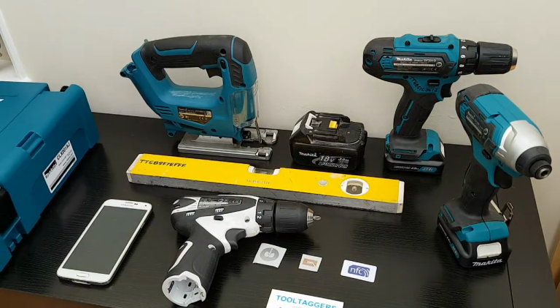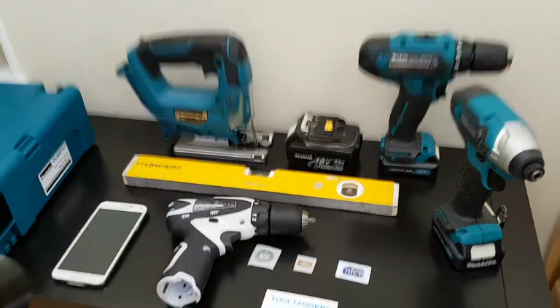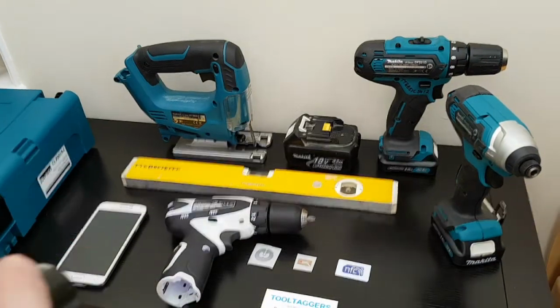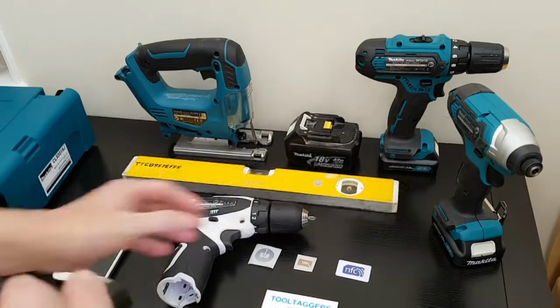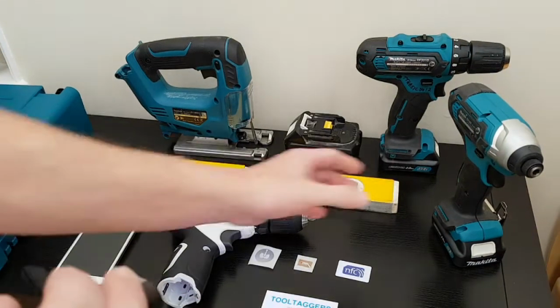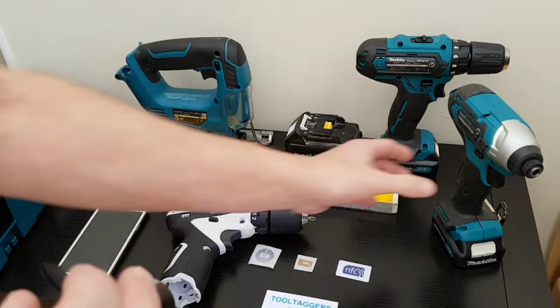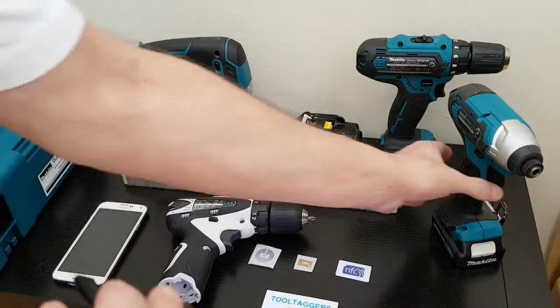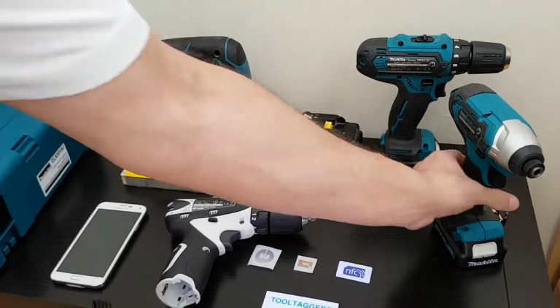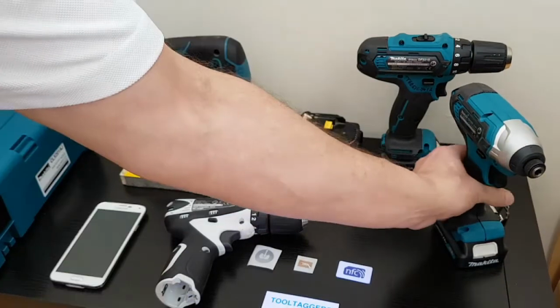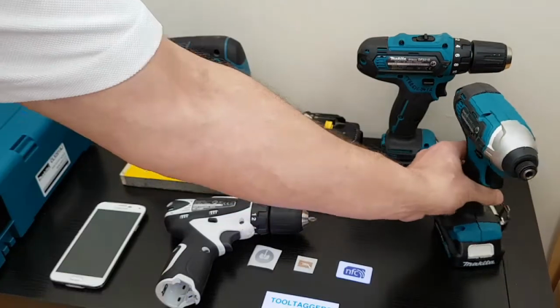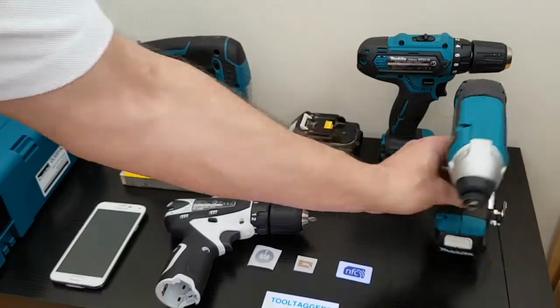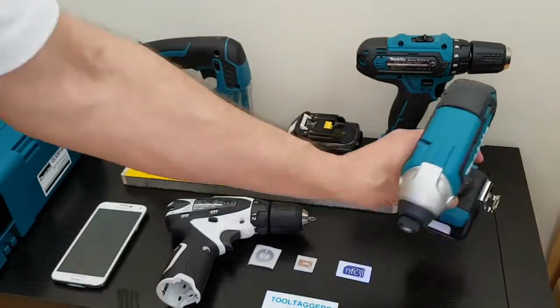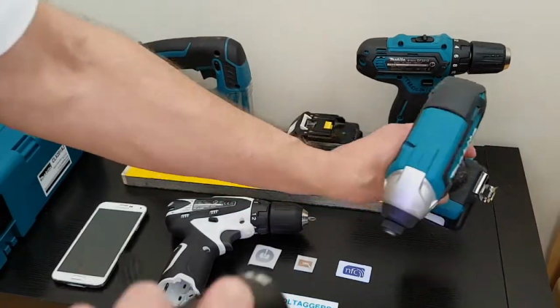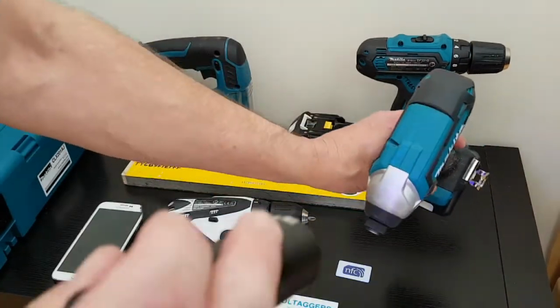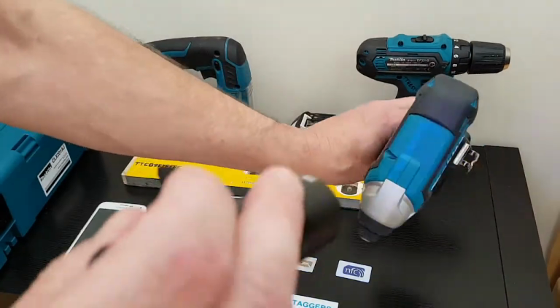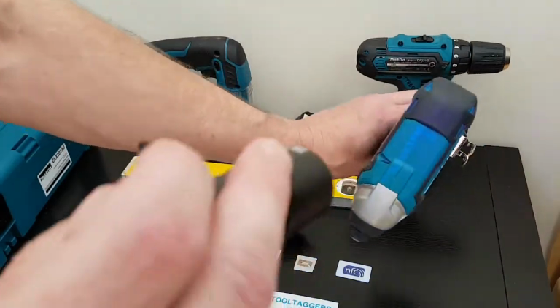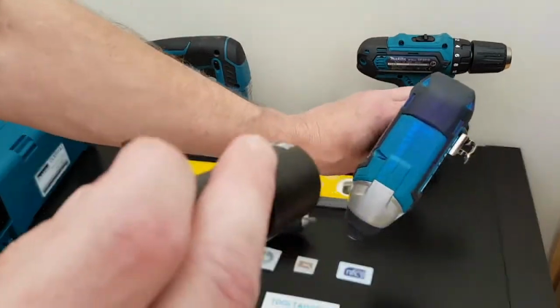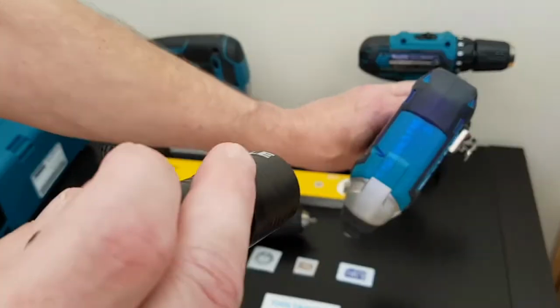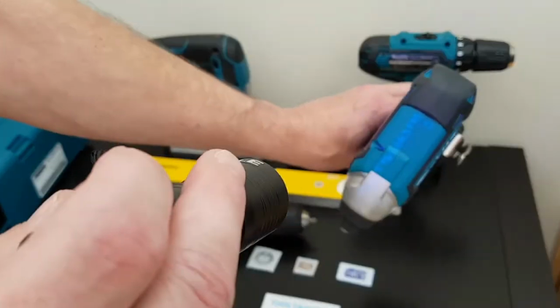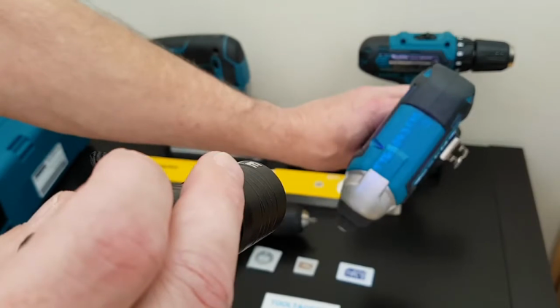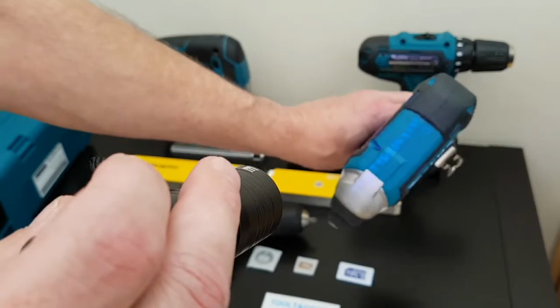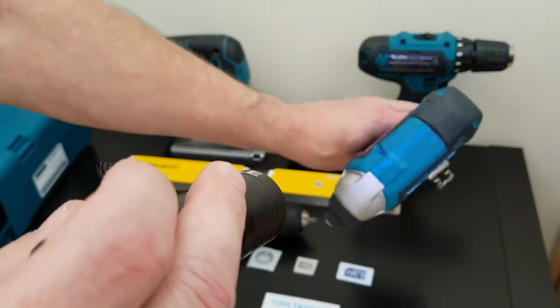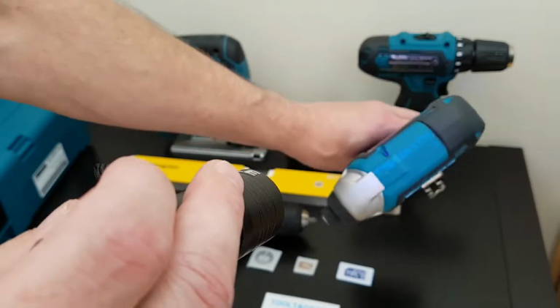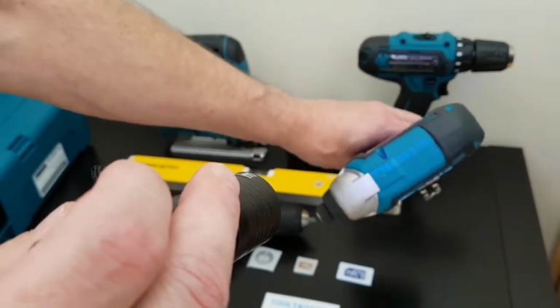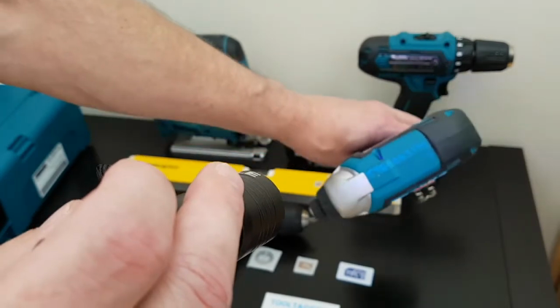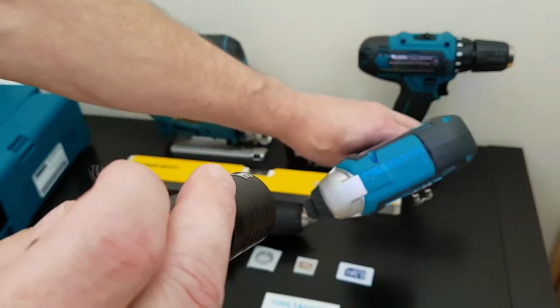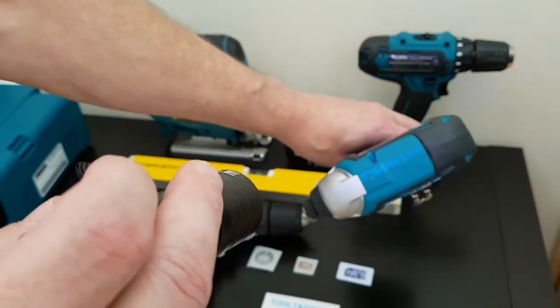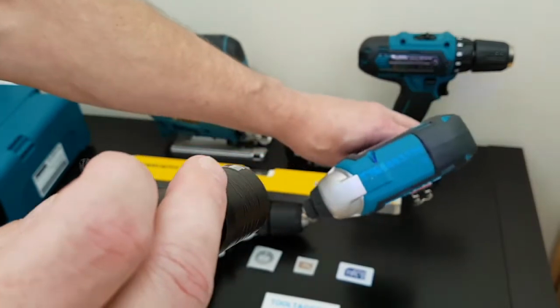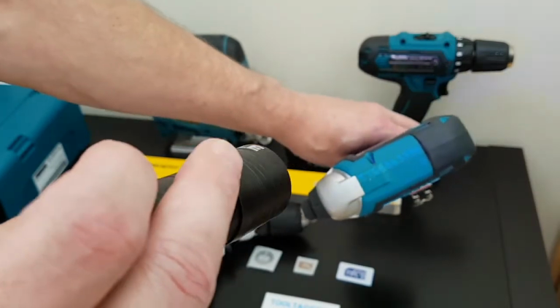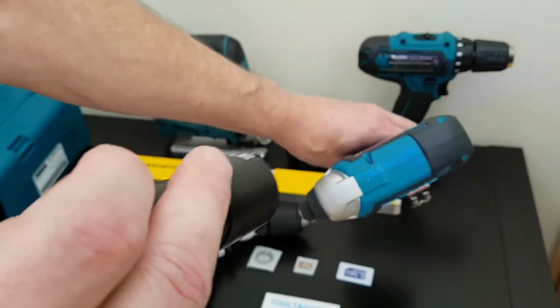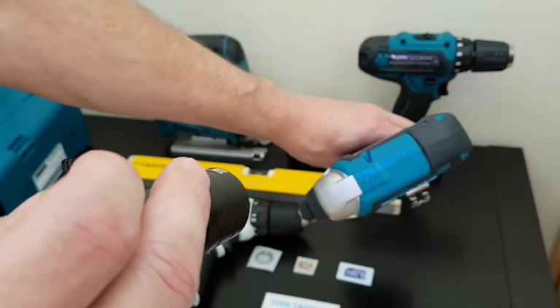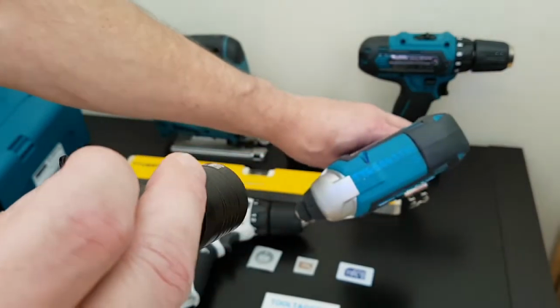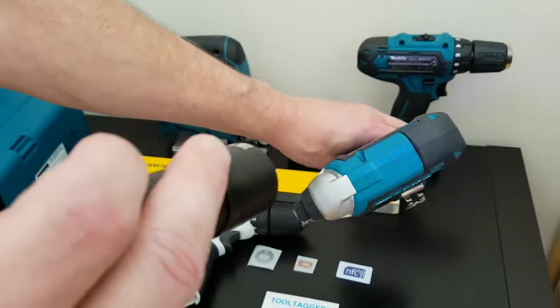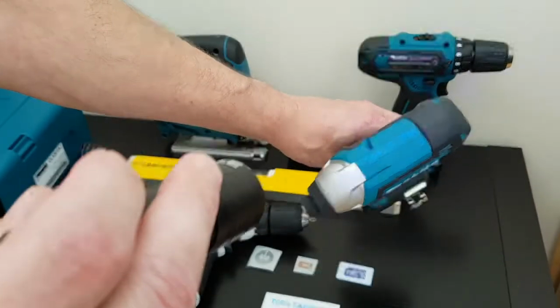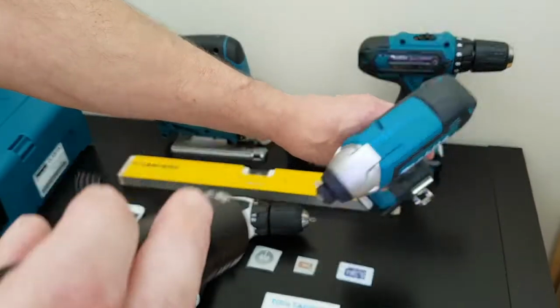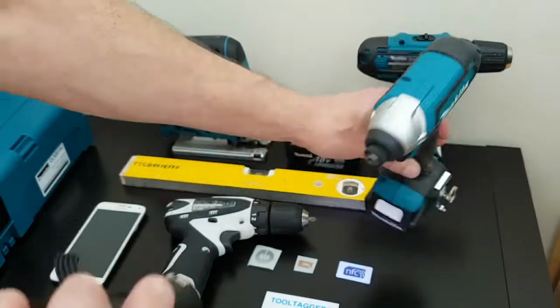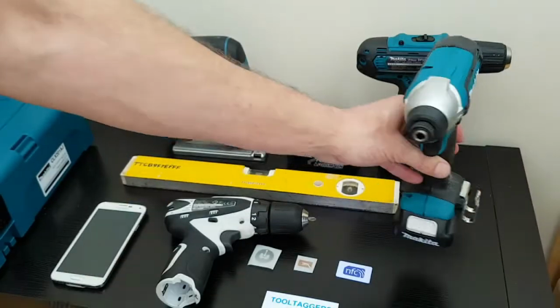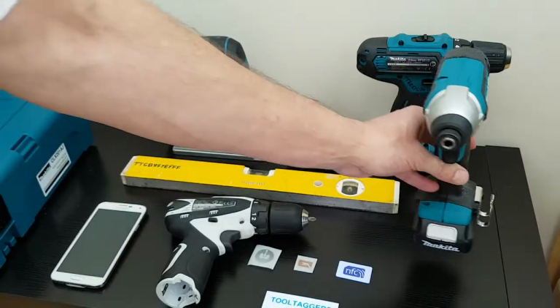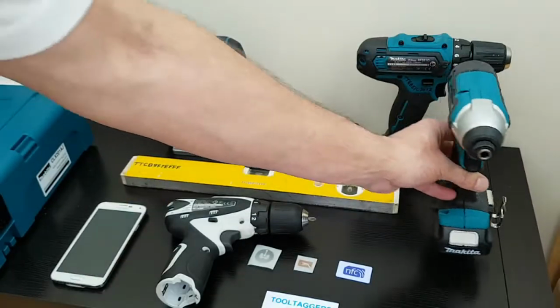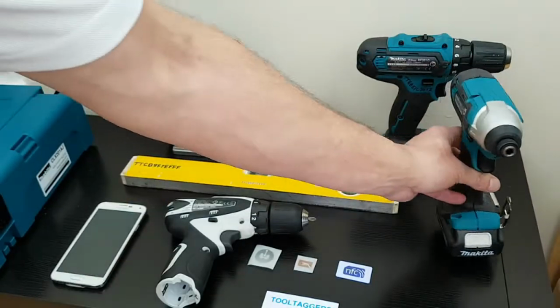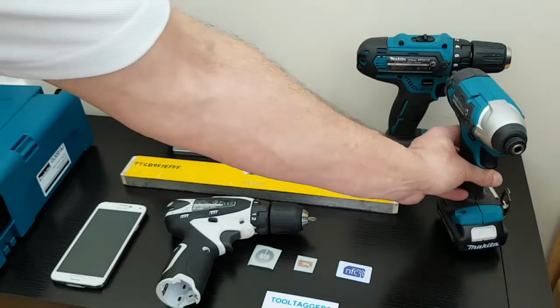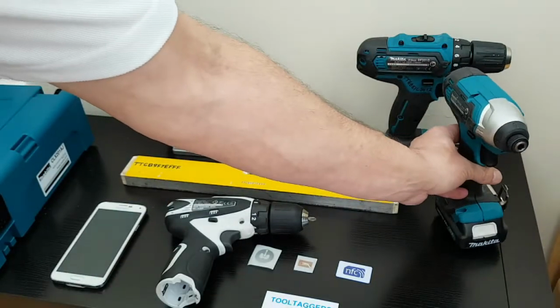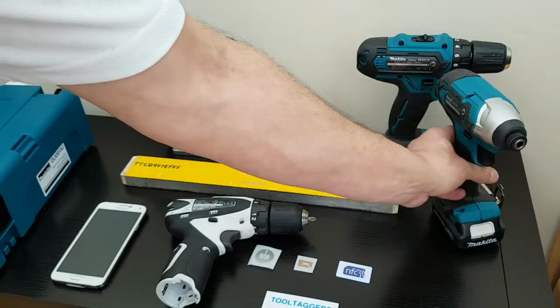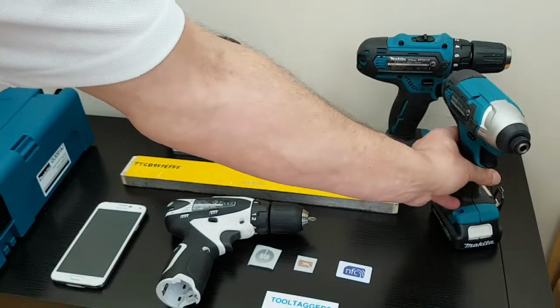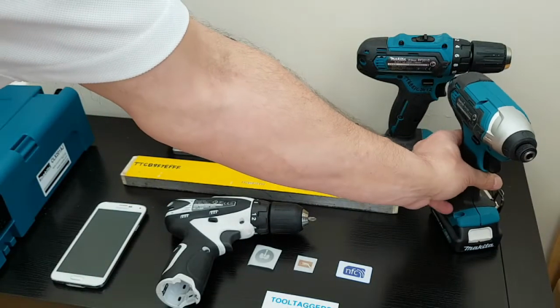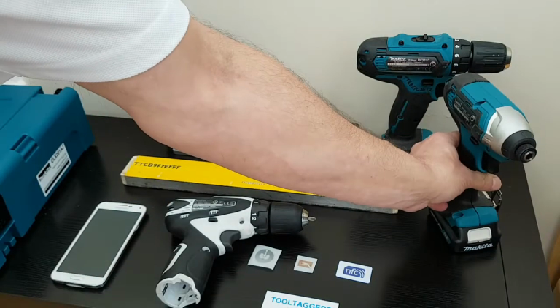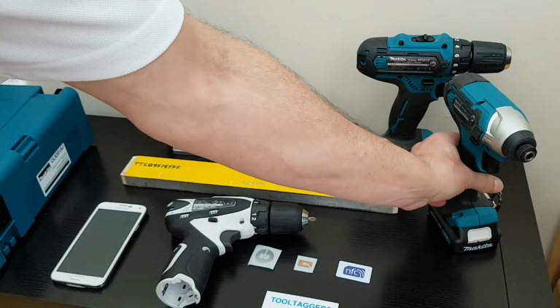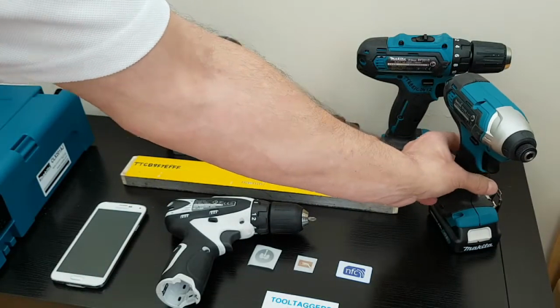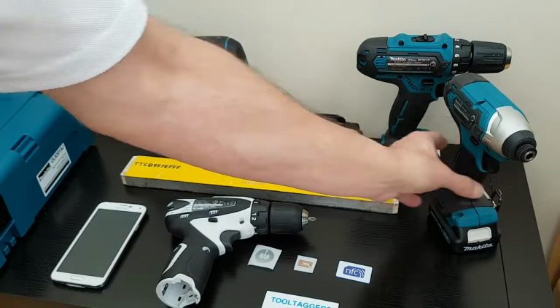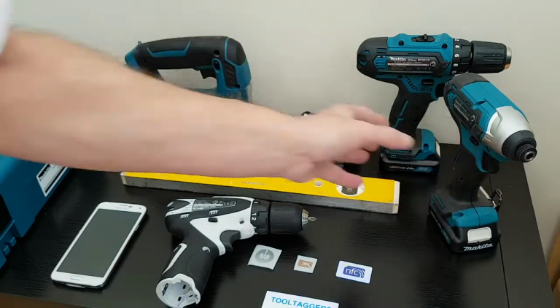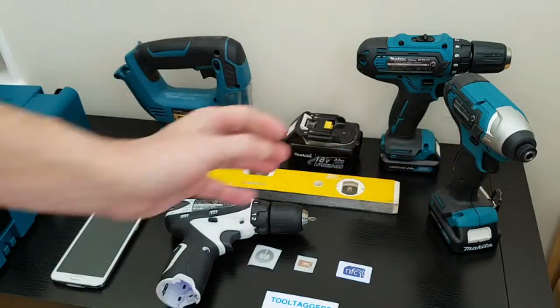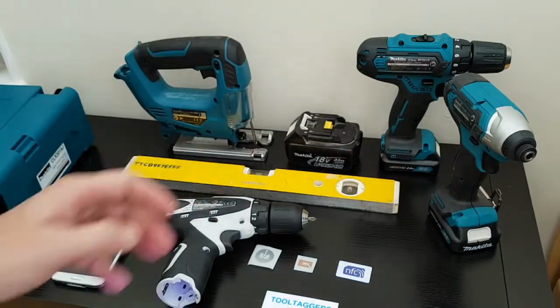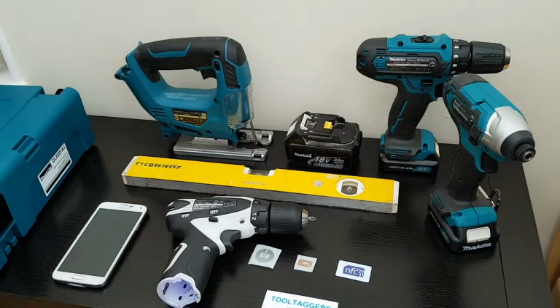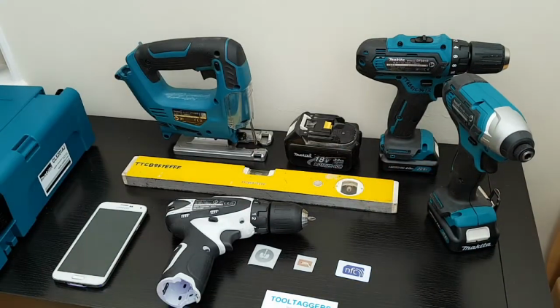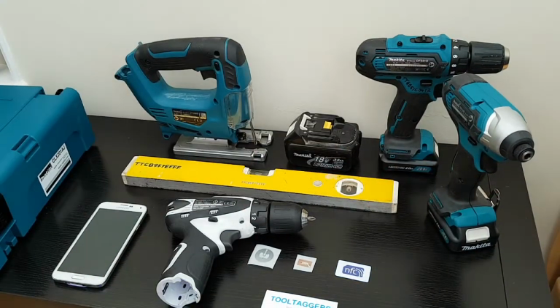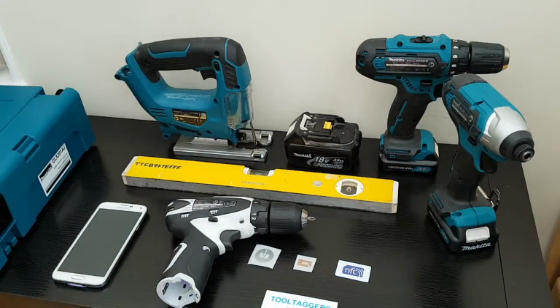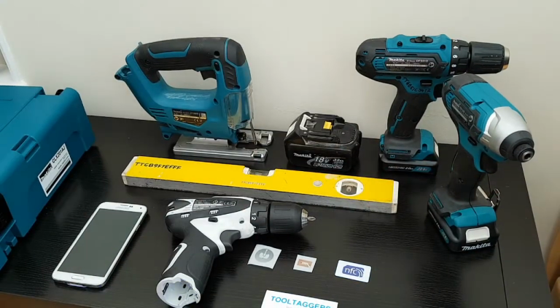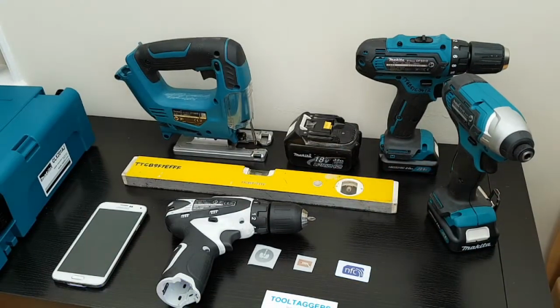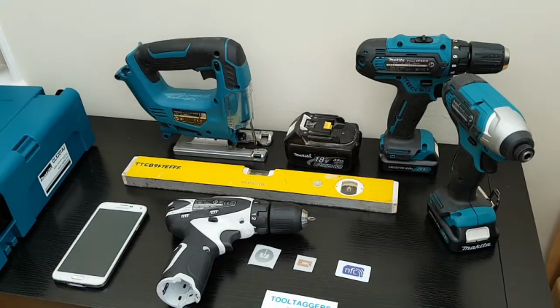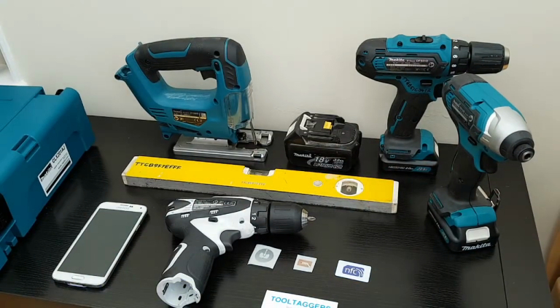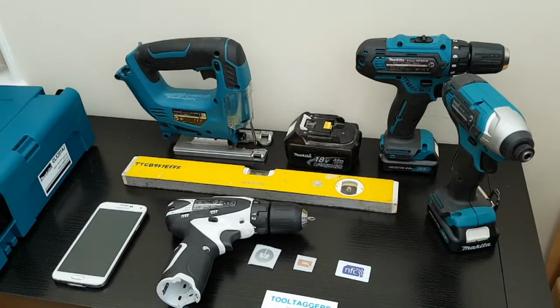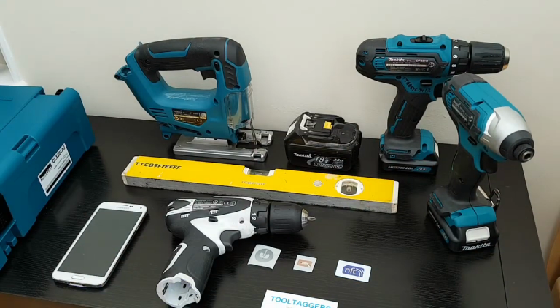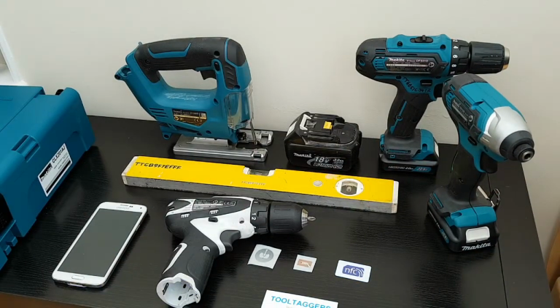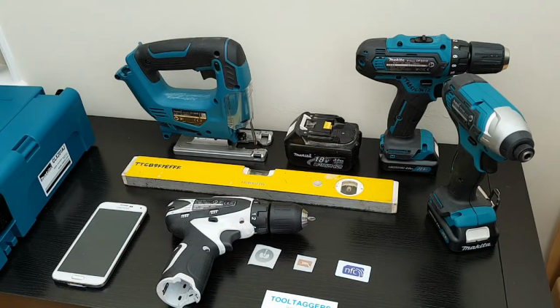Drills or smaller hand tools — easy enough to write on, and yeah they may rub off, but they're very easy to write on again.